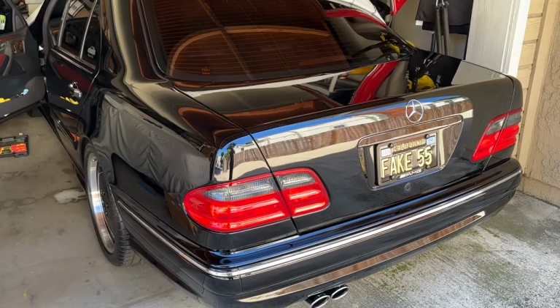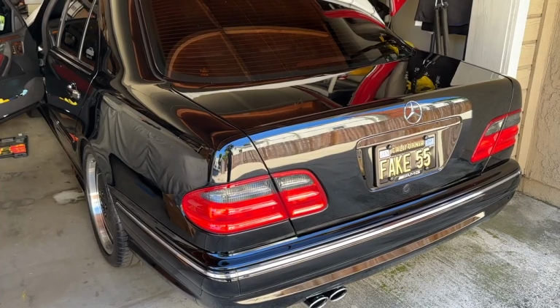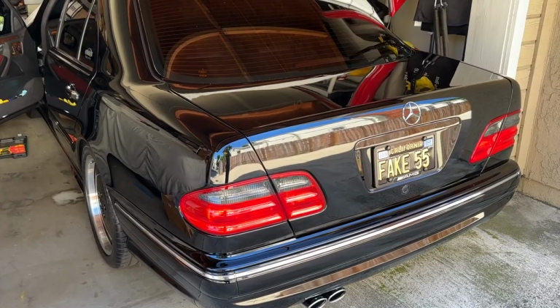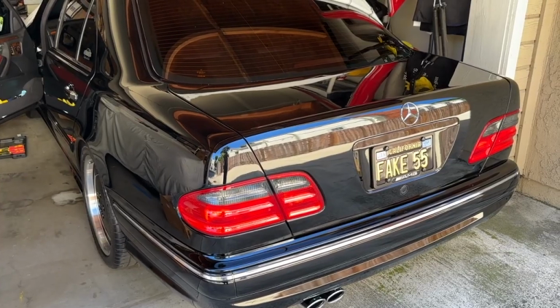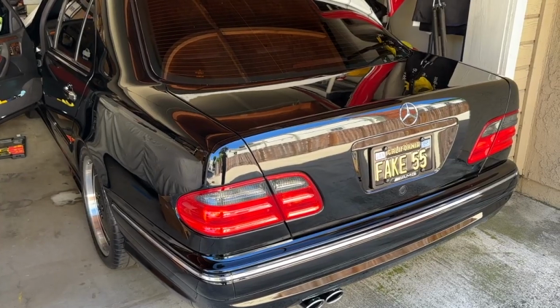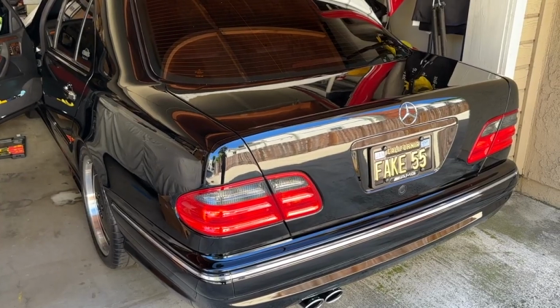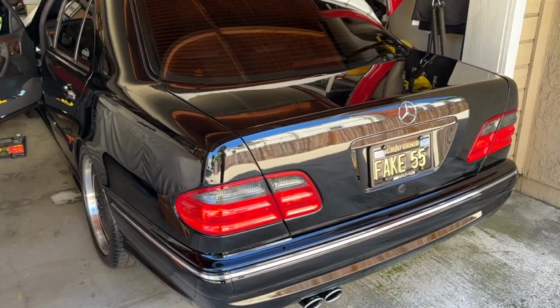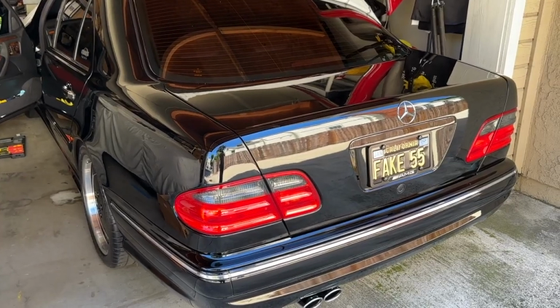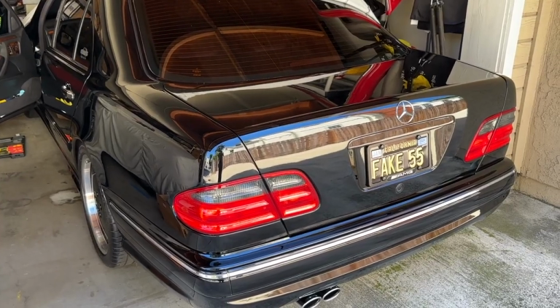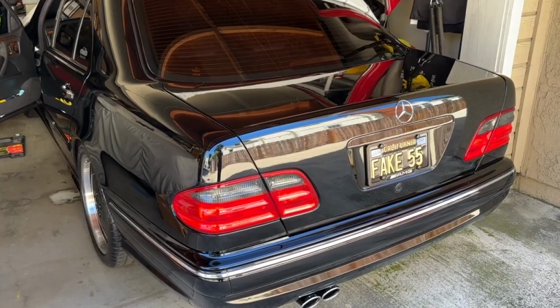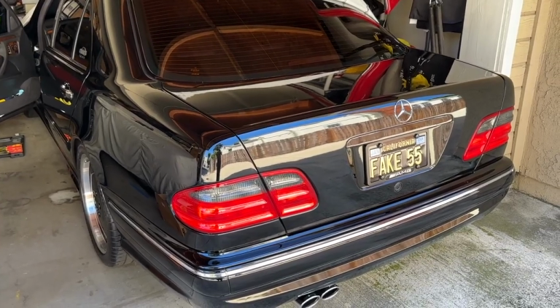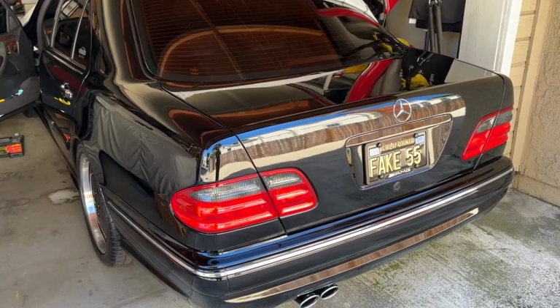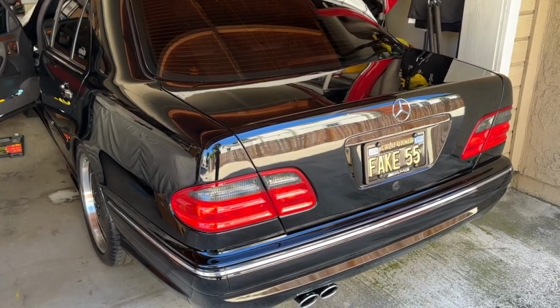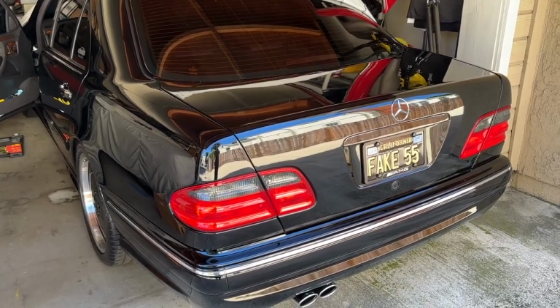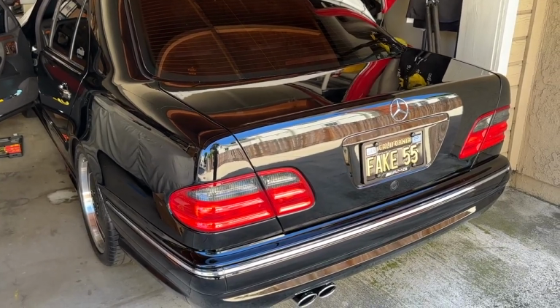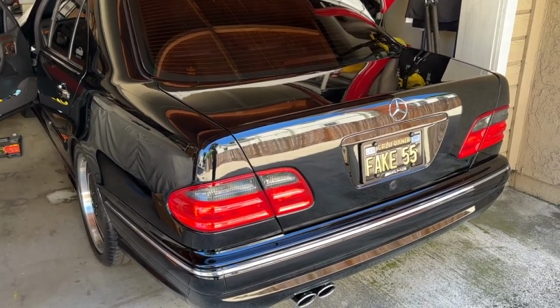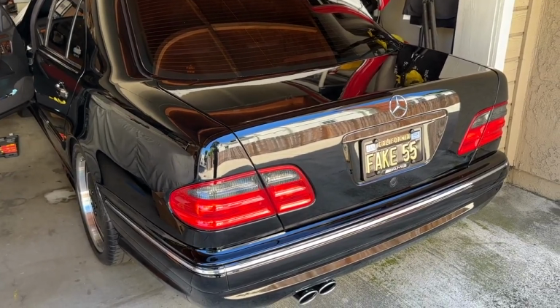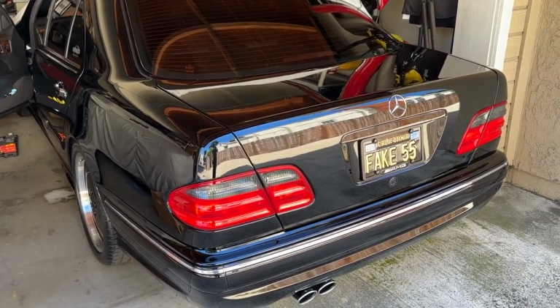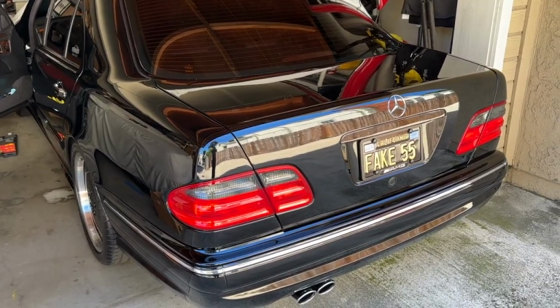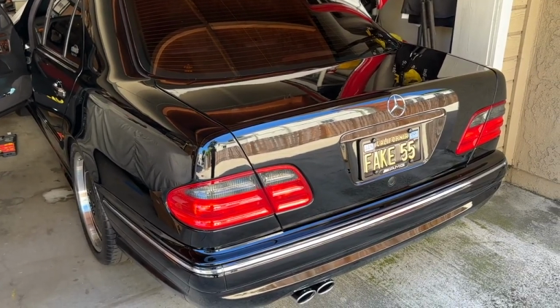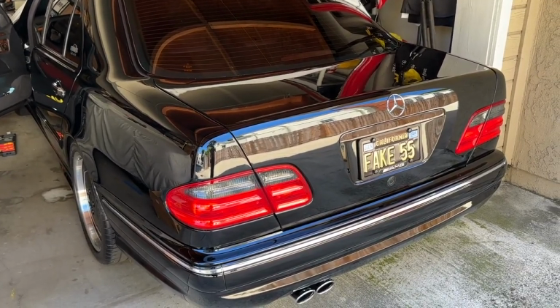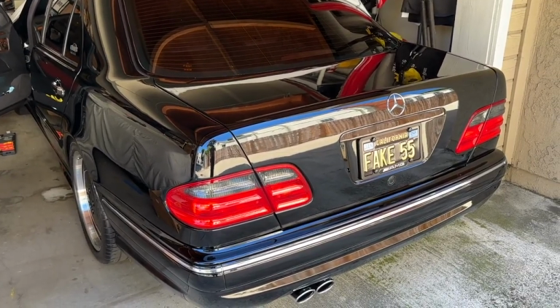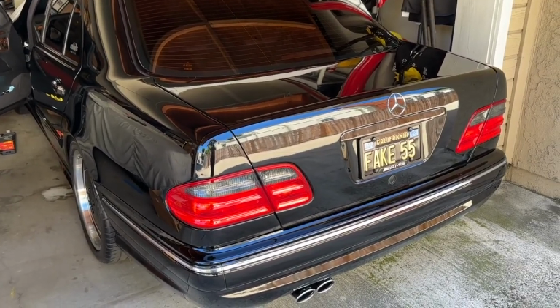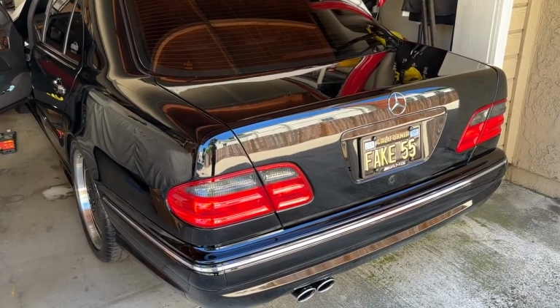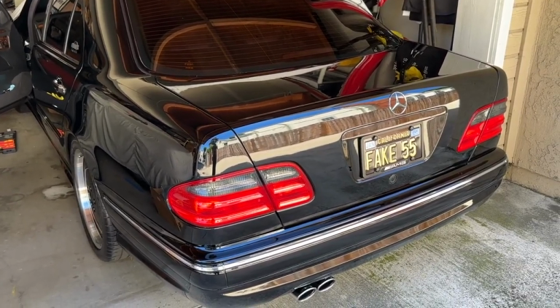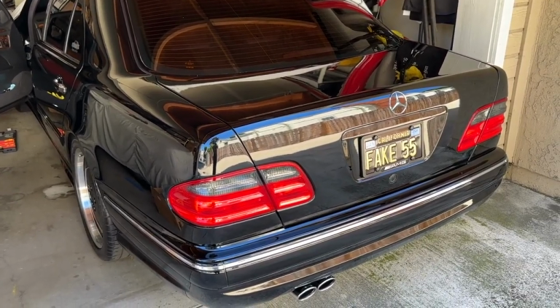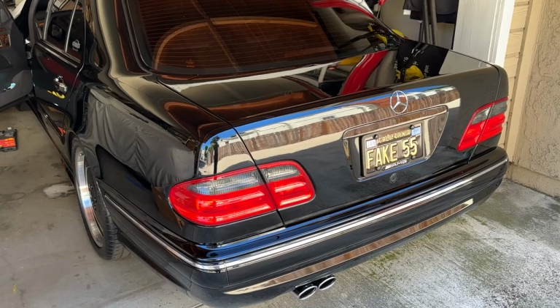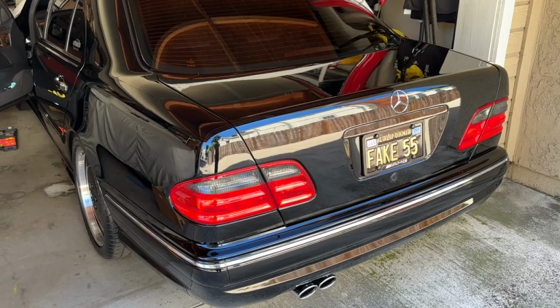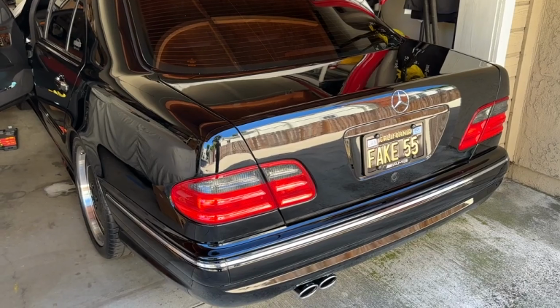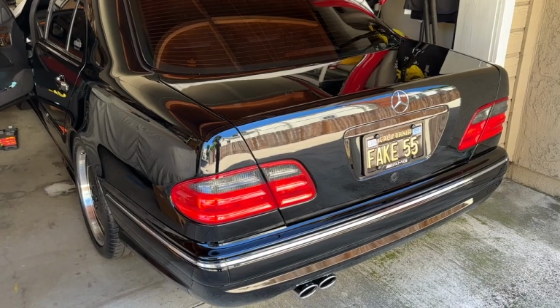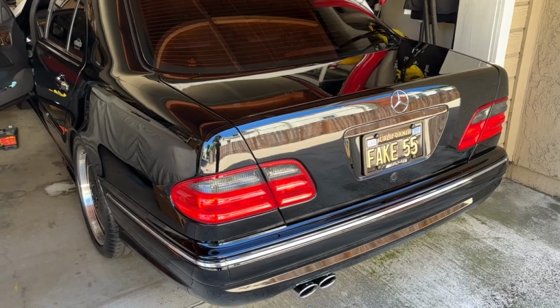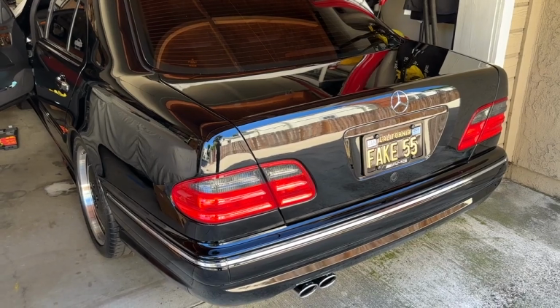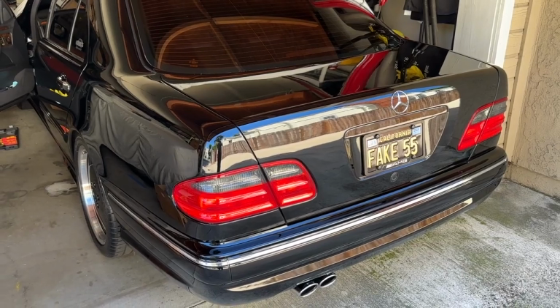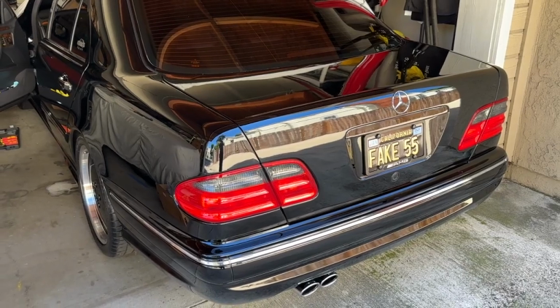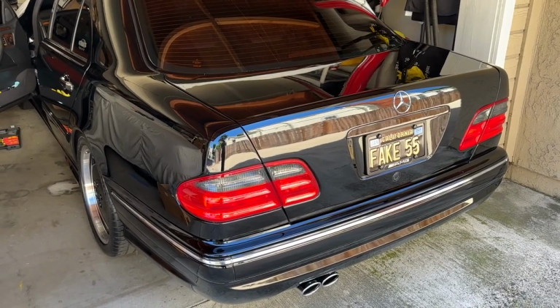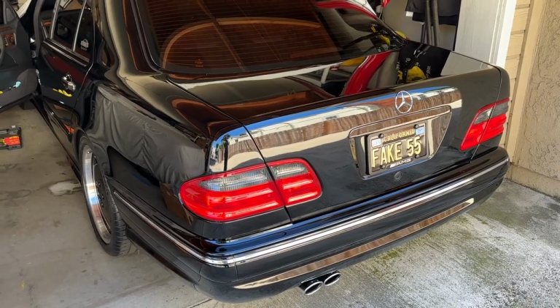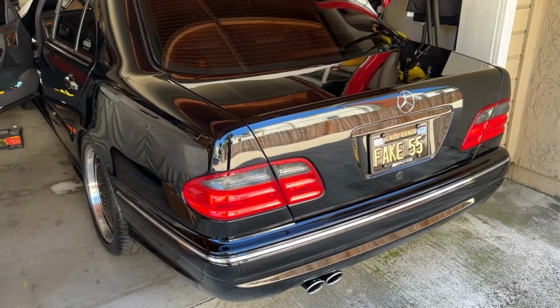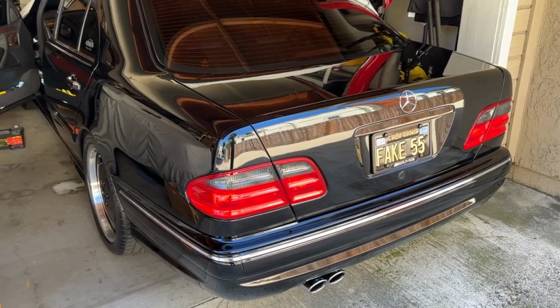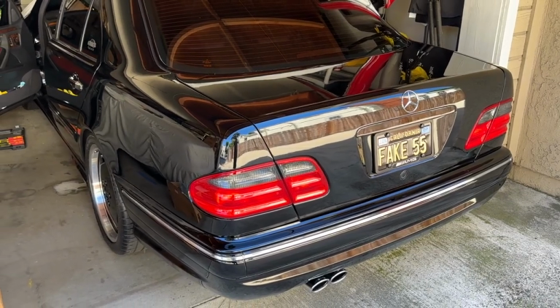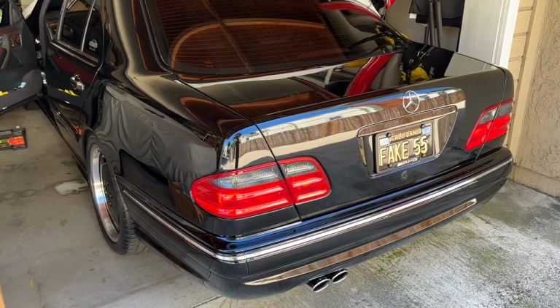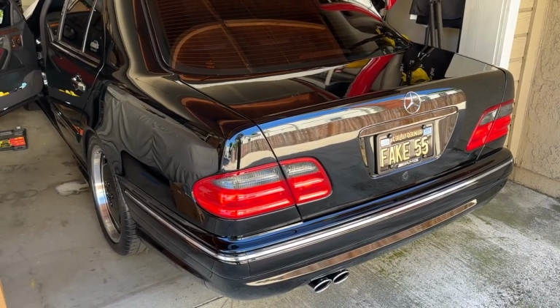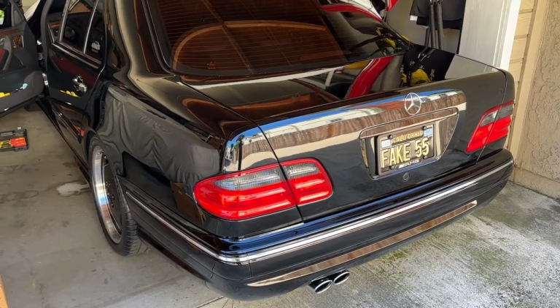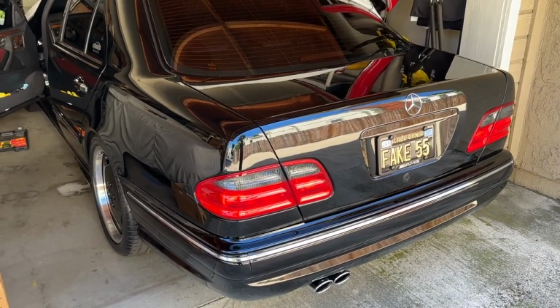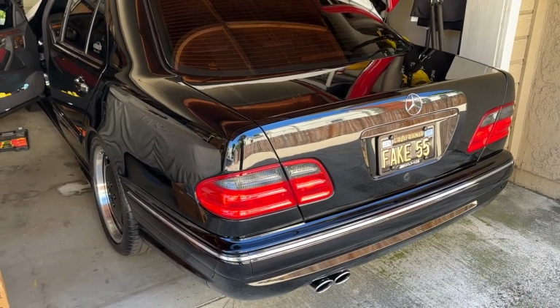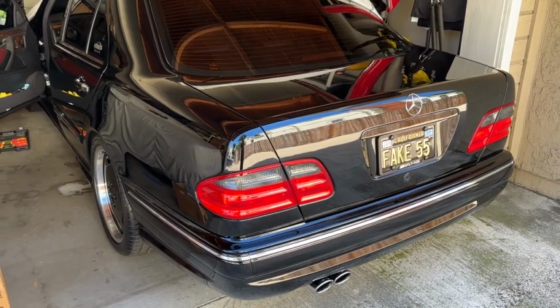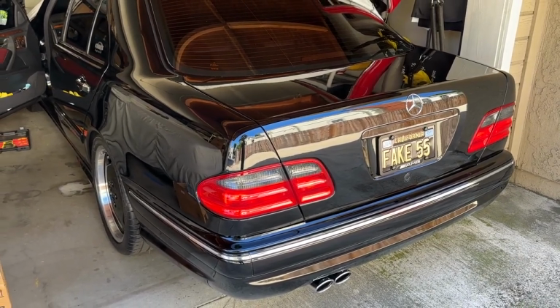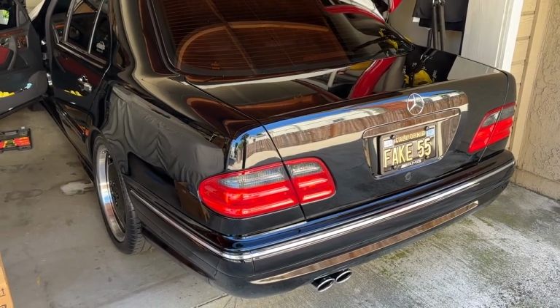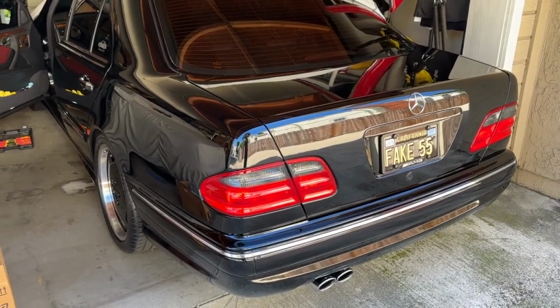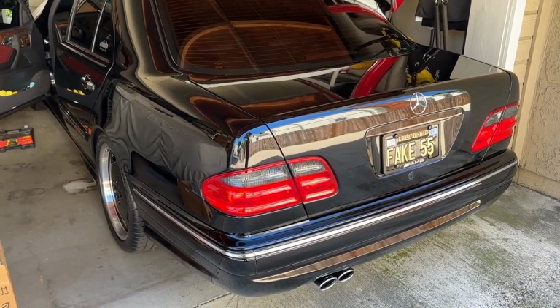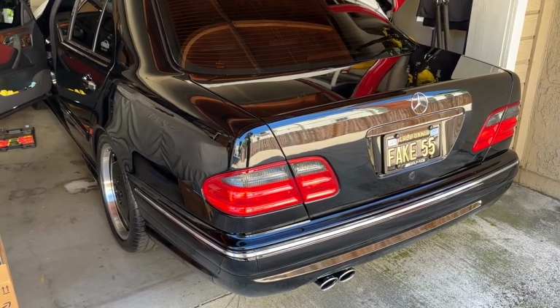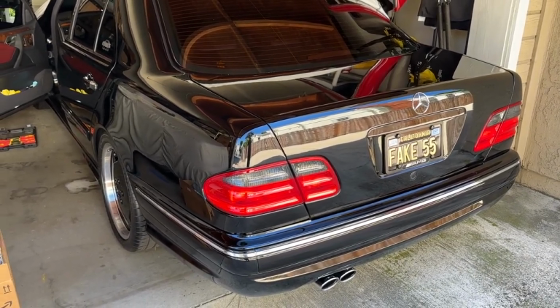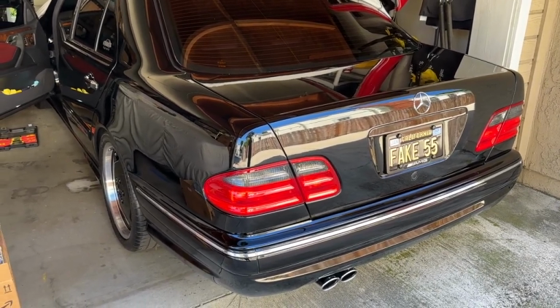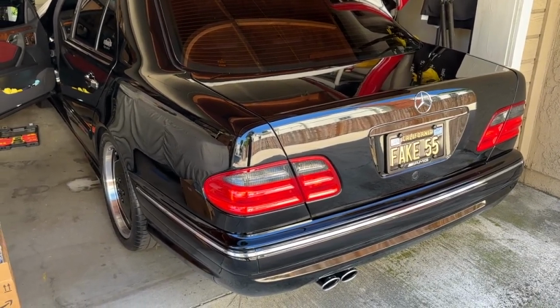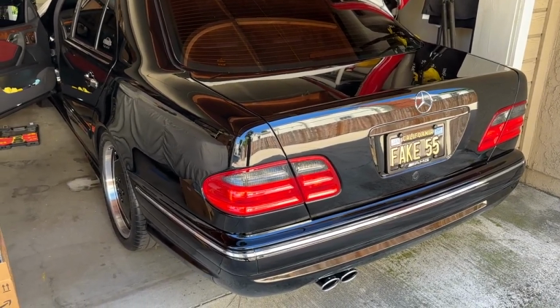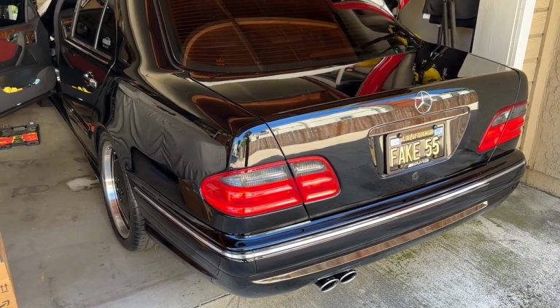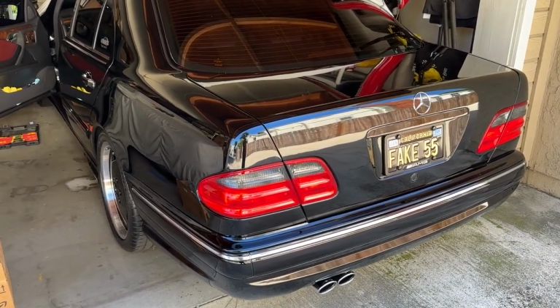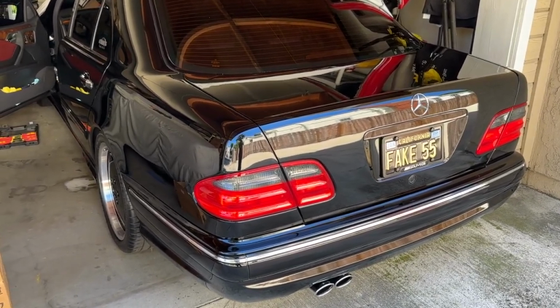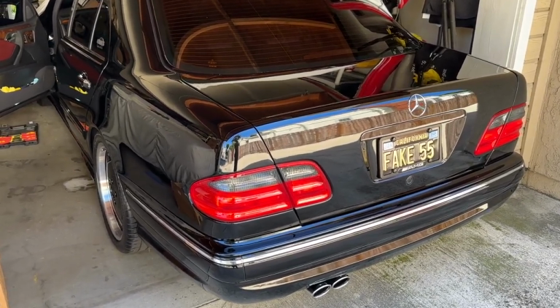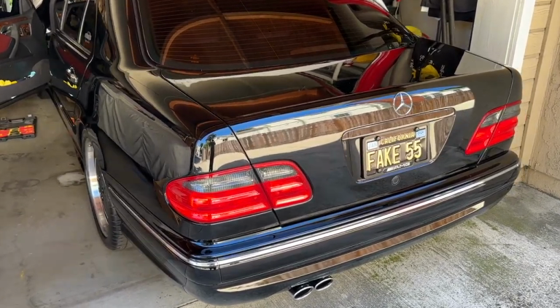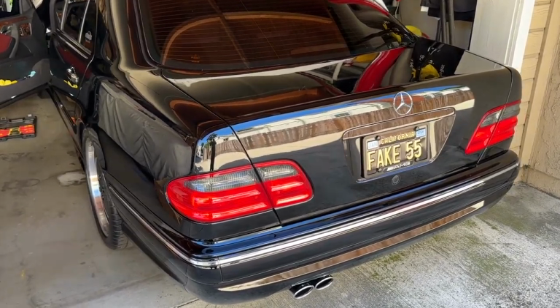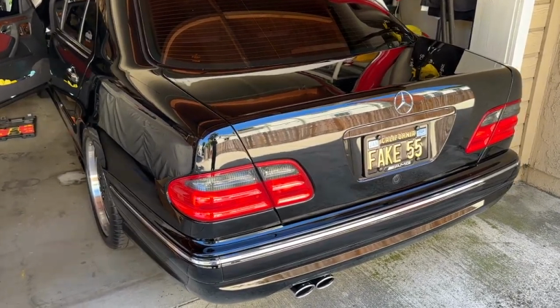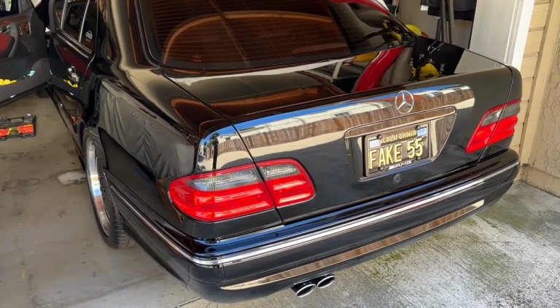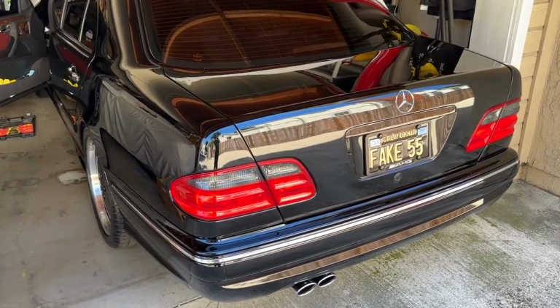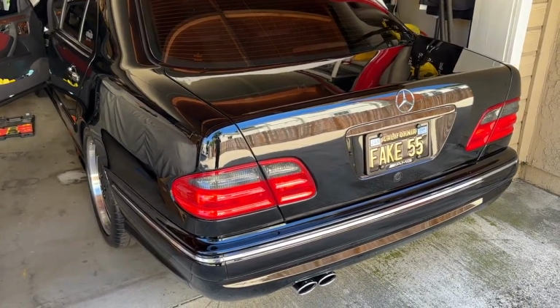I hope you found the video helpful. If you have any questions, please feel free to leave them below. Part numbers will be in the description as well for both versions of the brake light switch. Thank you for watching.